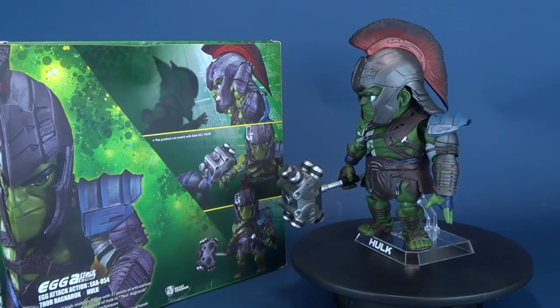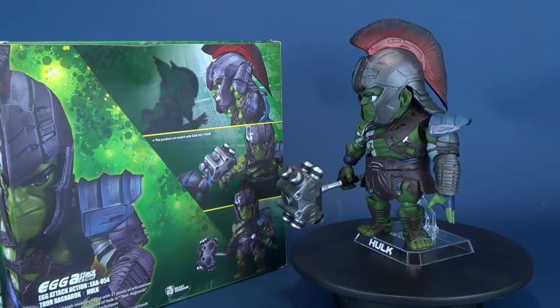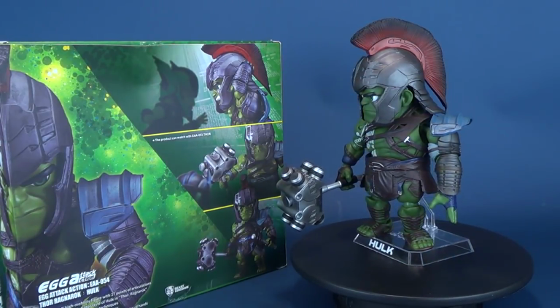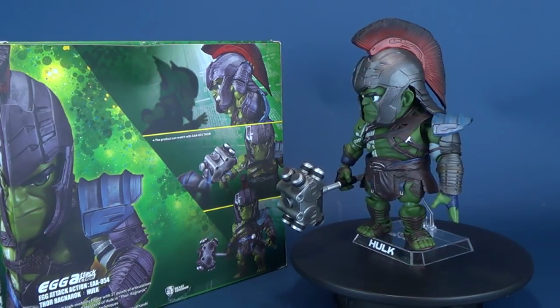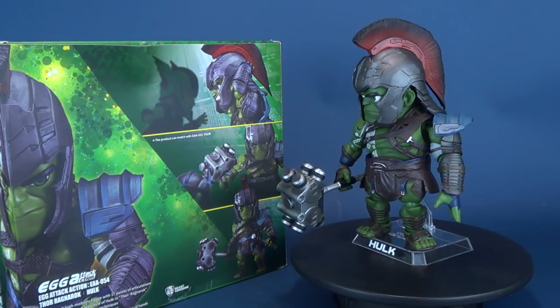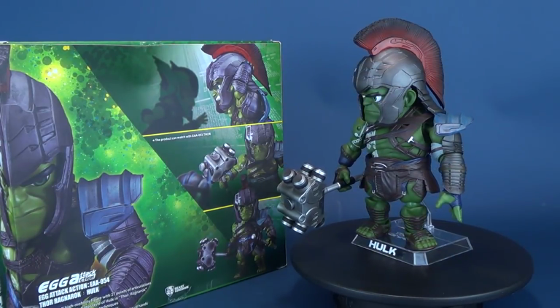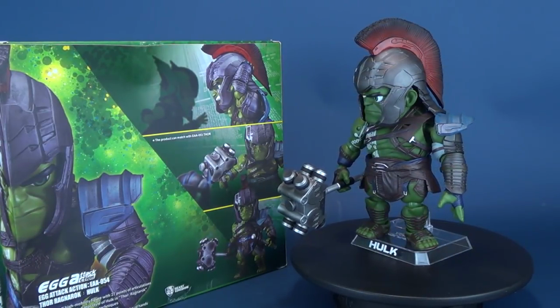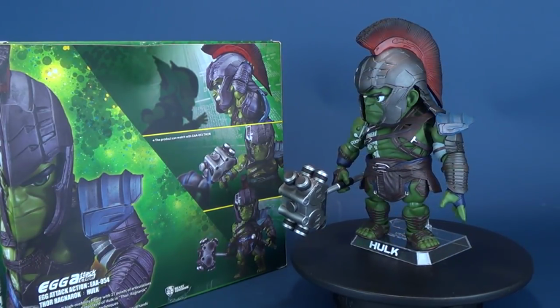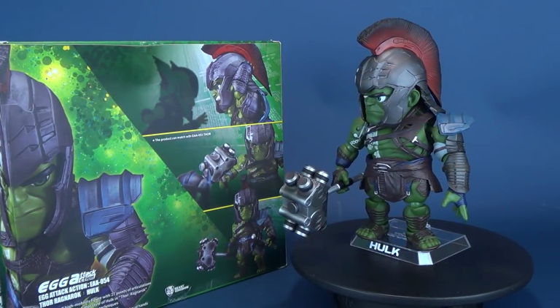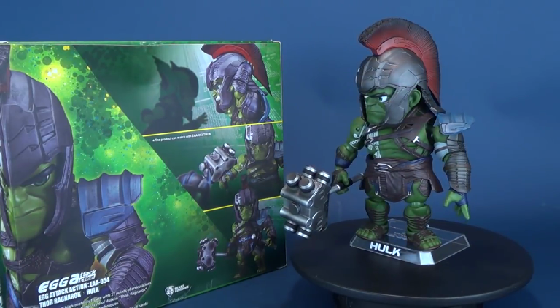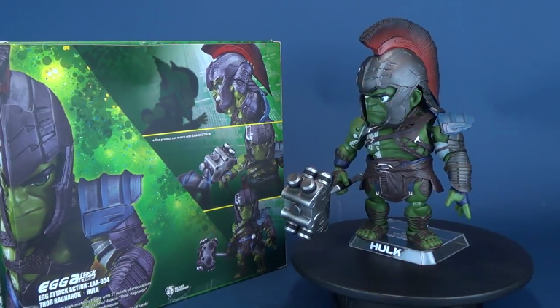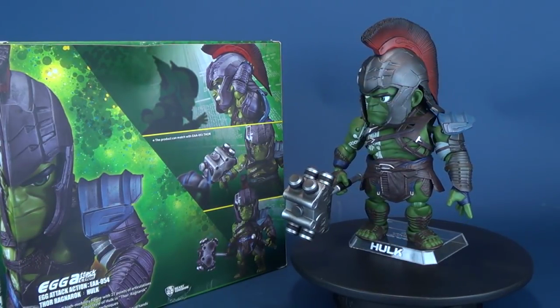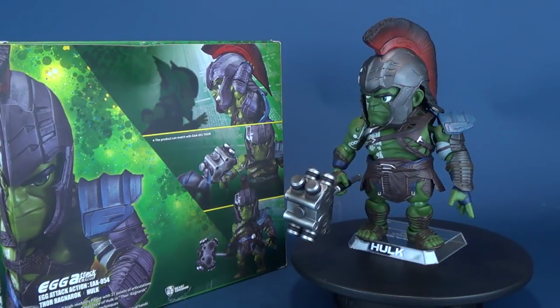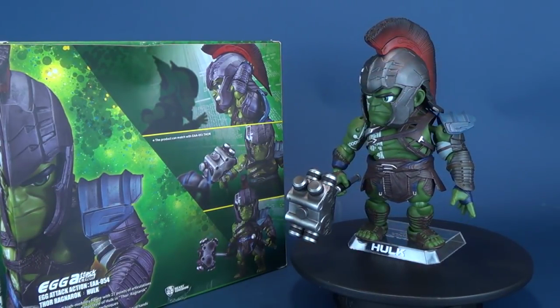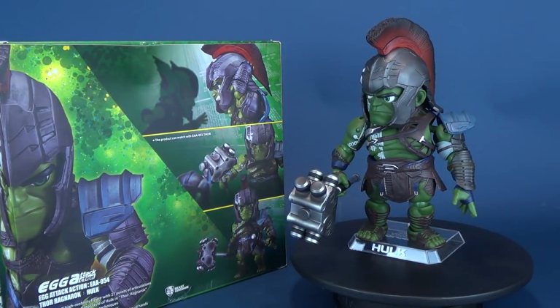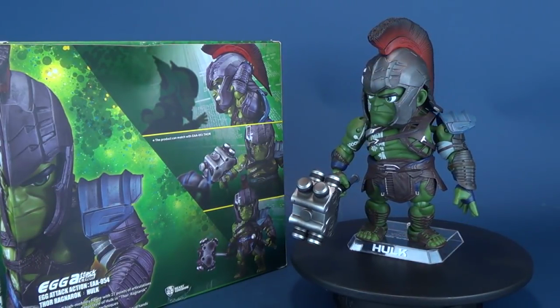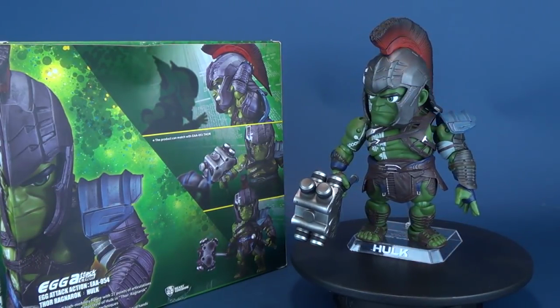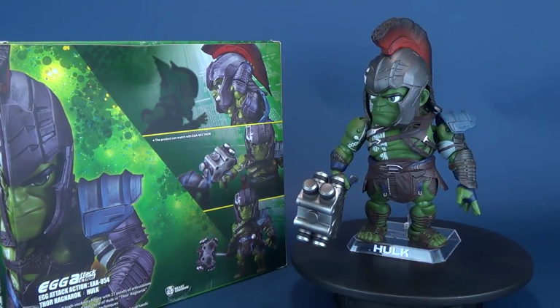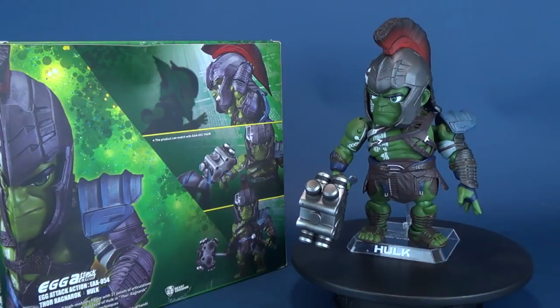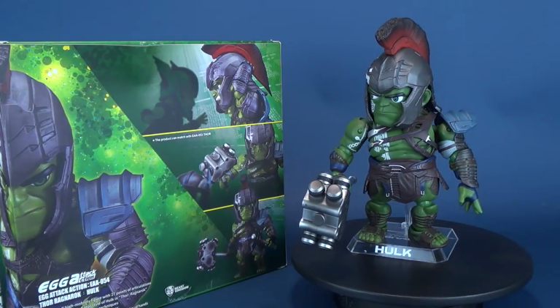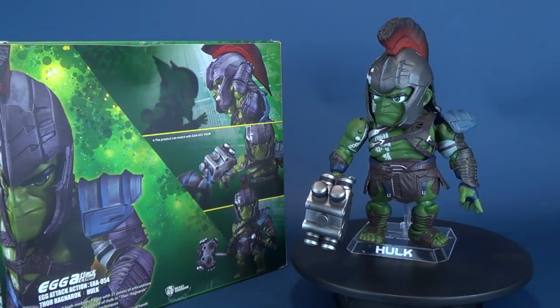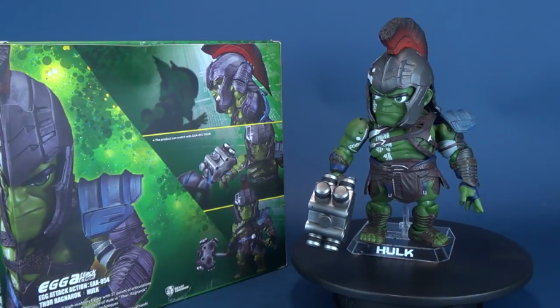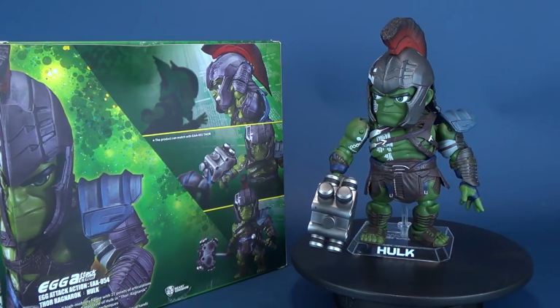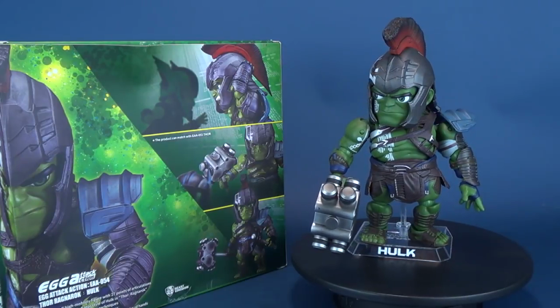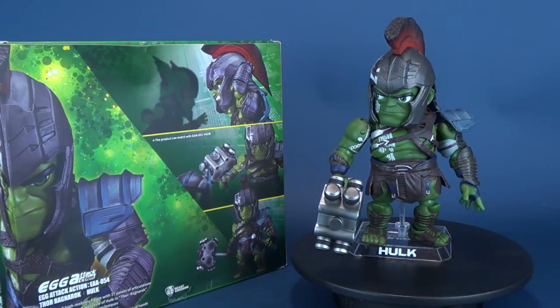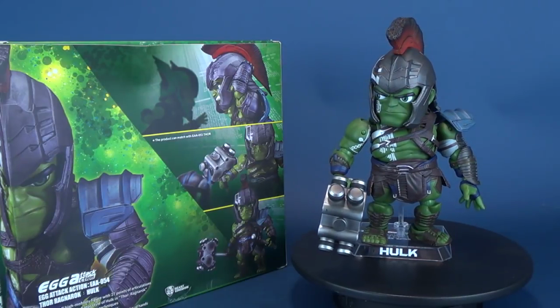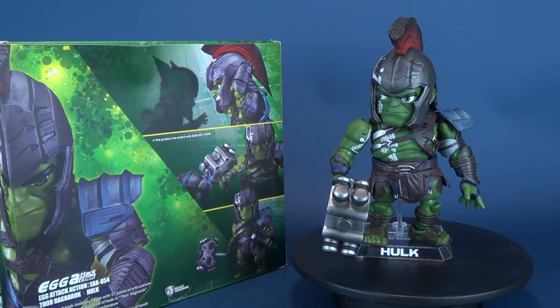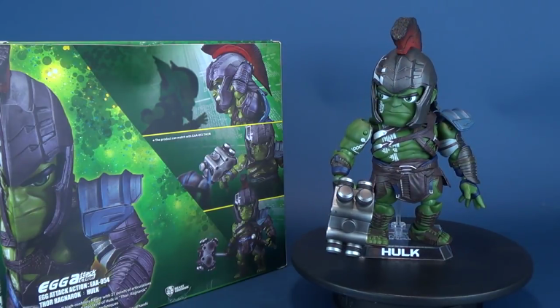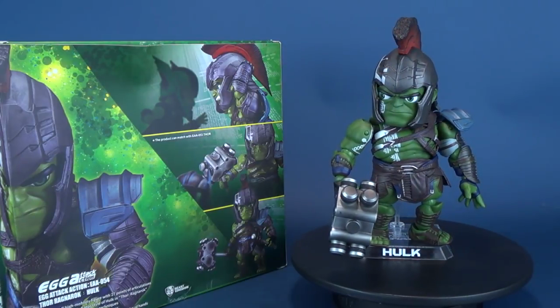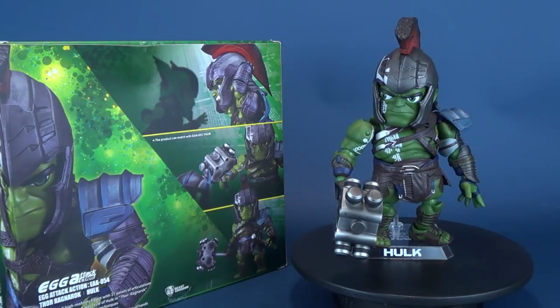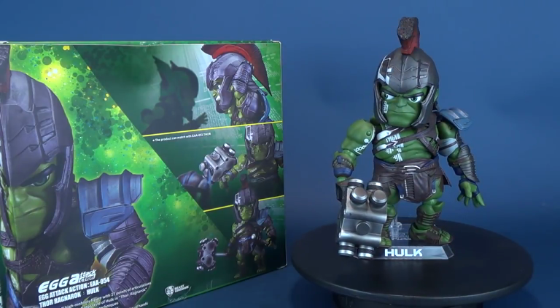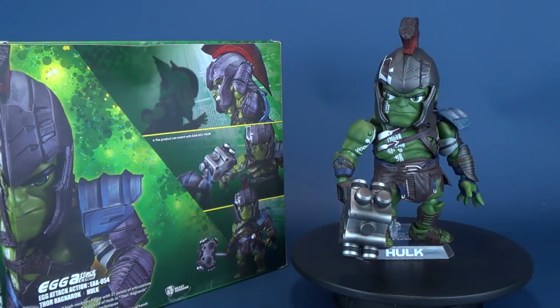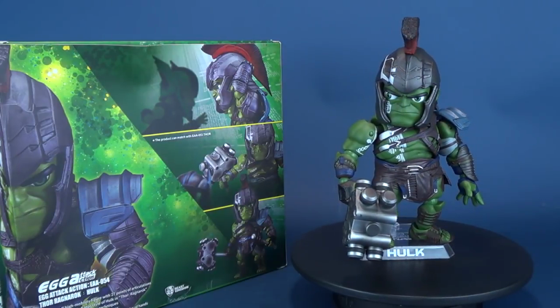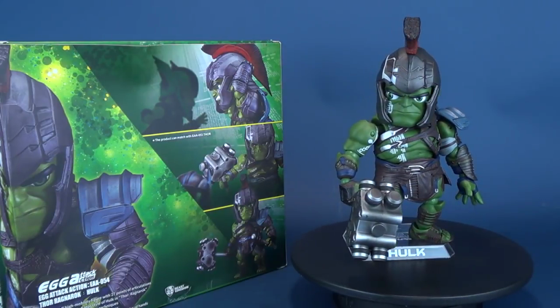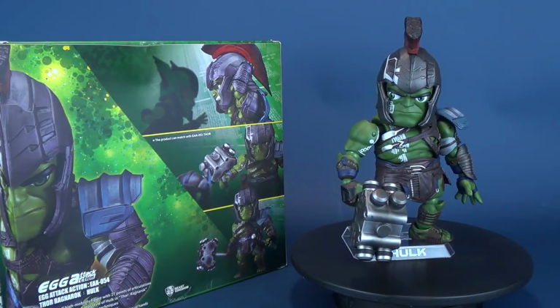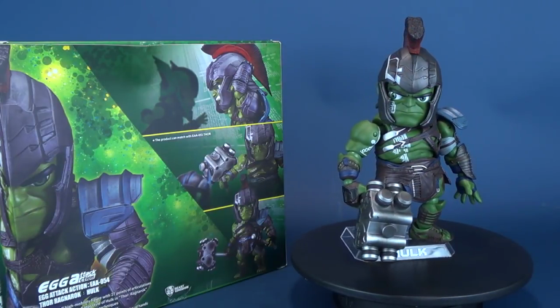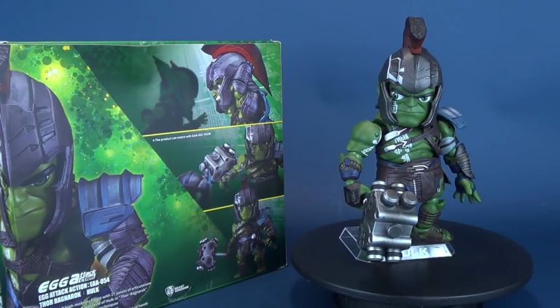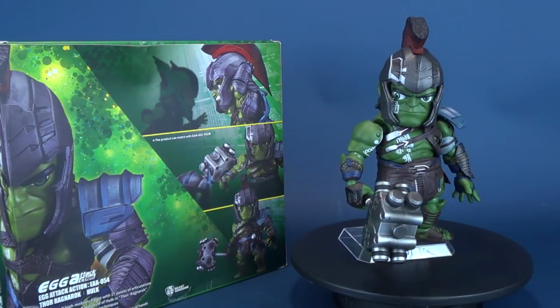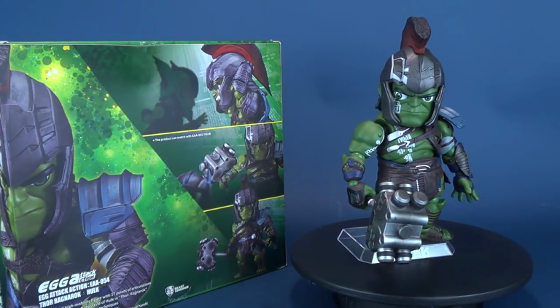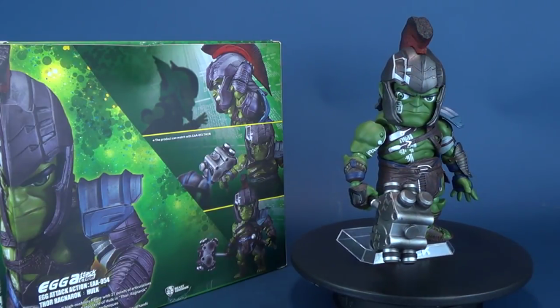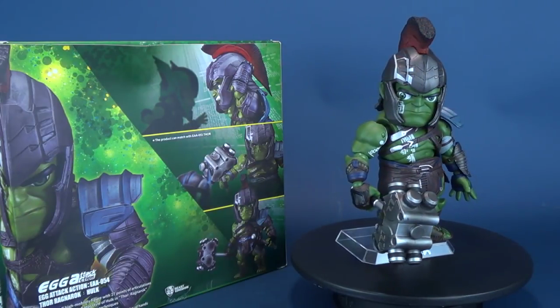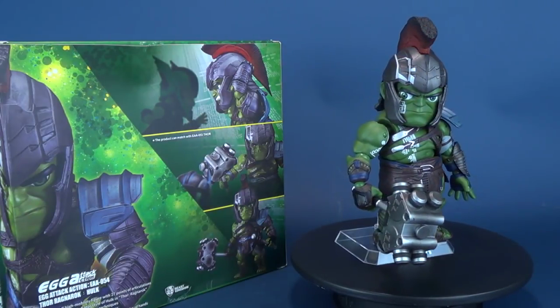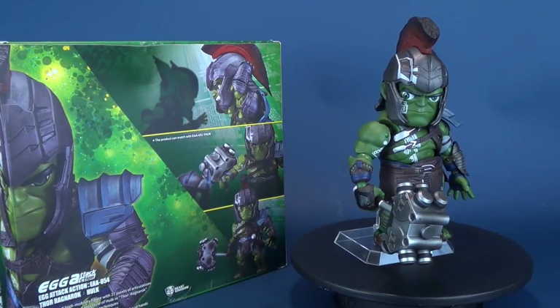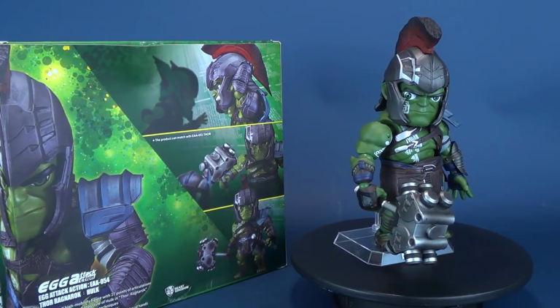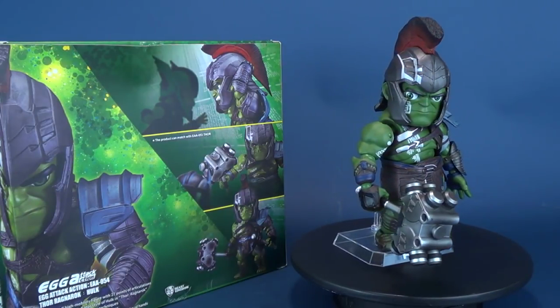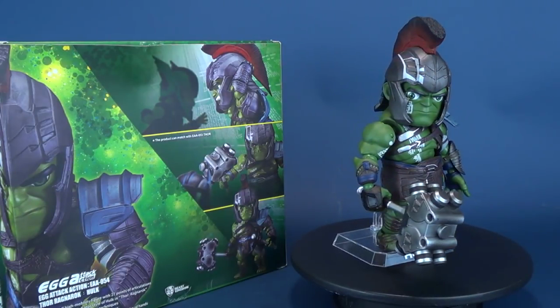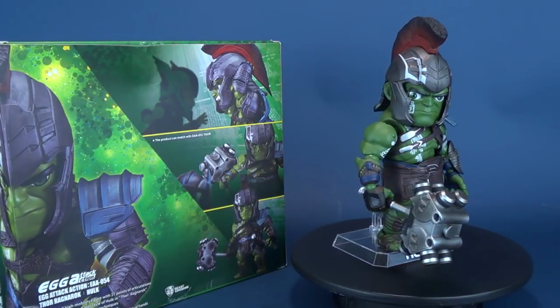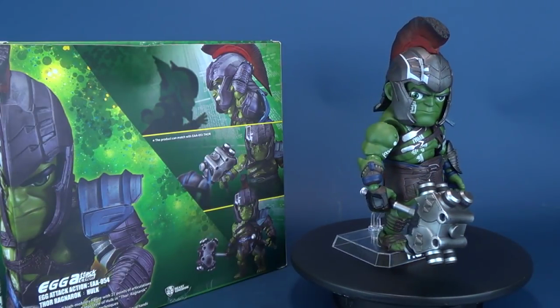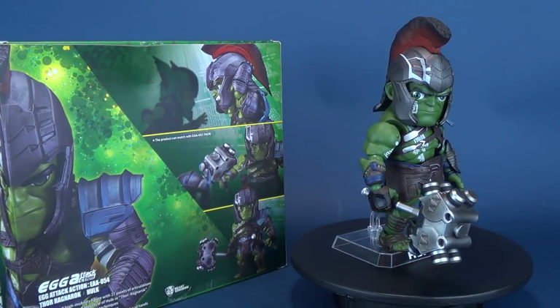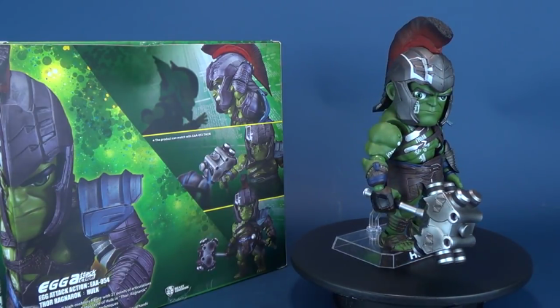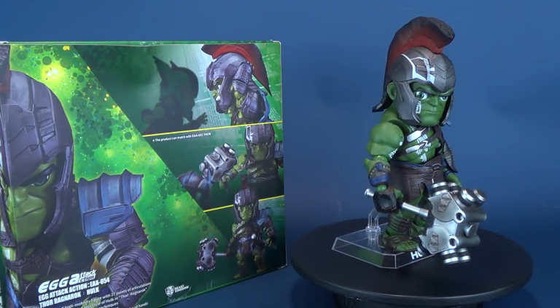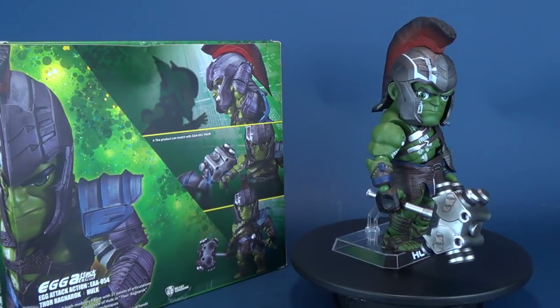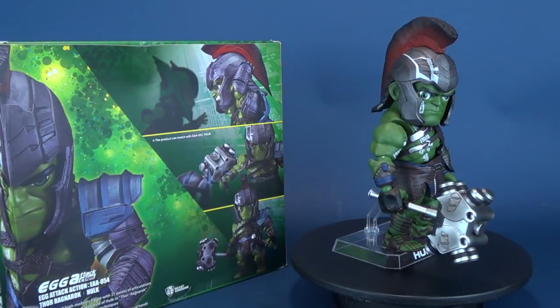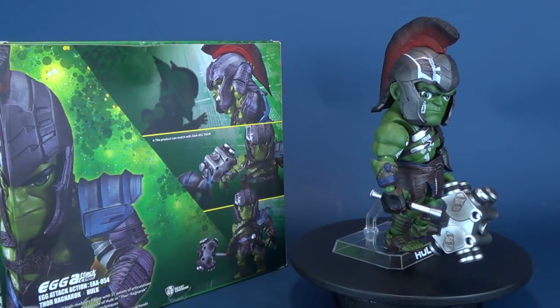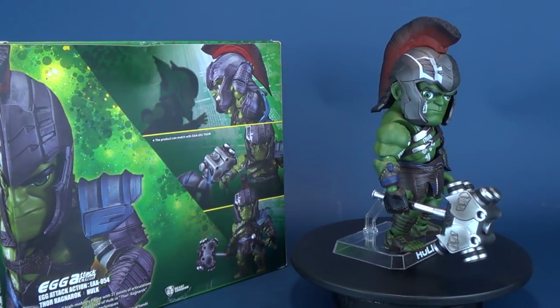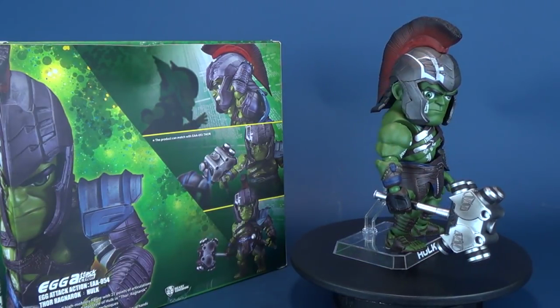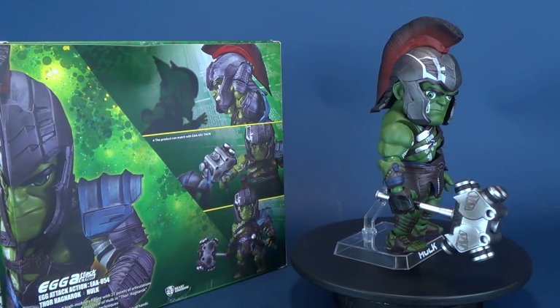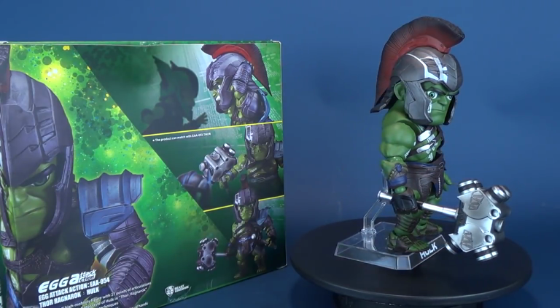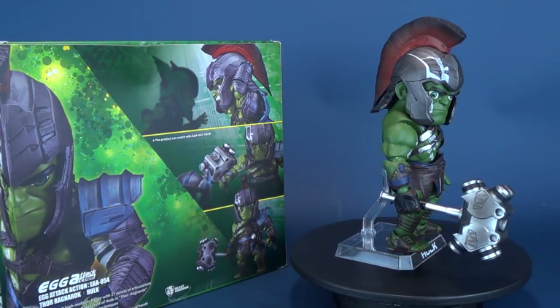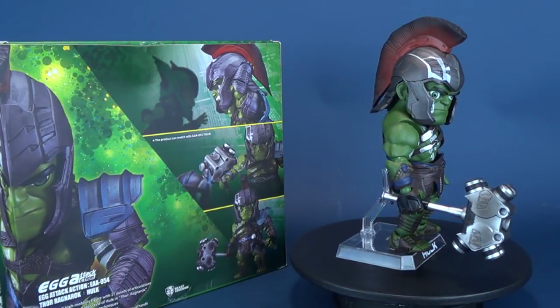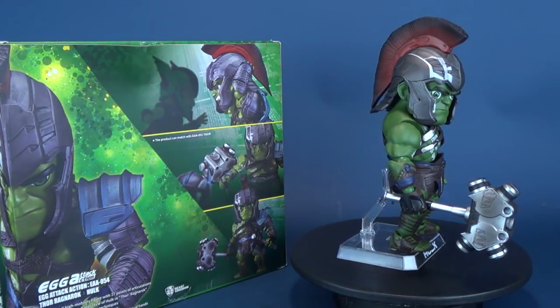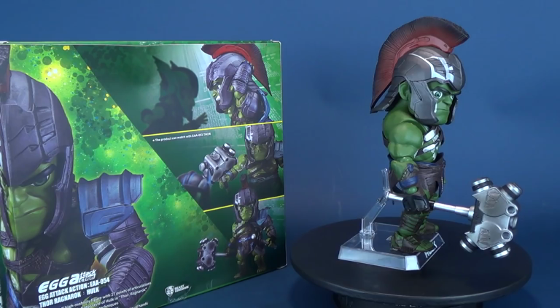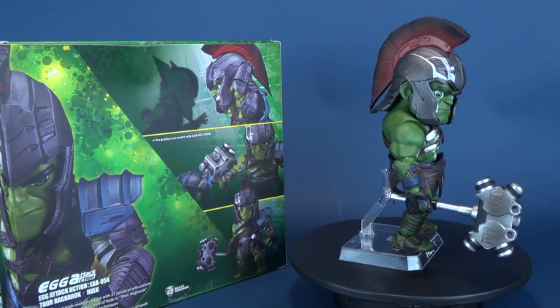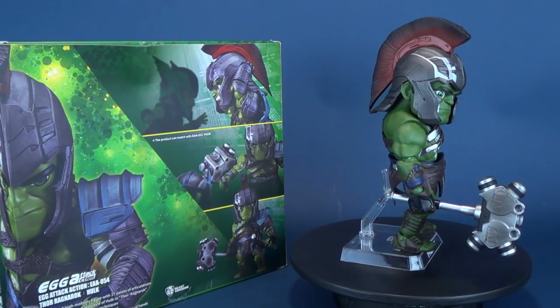In this video we're going to be having a look at a new release: Beast Kingdom Thor Ragnarok Egg Attack Action Hulk, which is product code EAA-054.